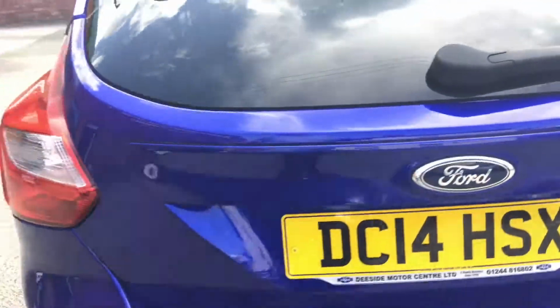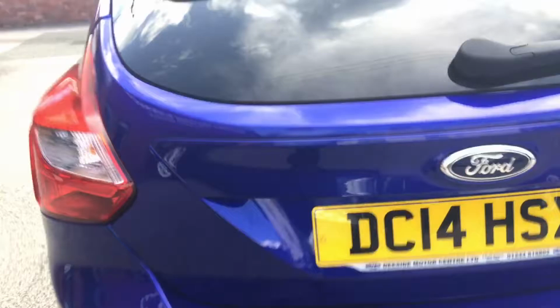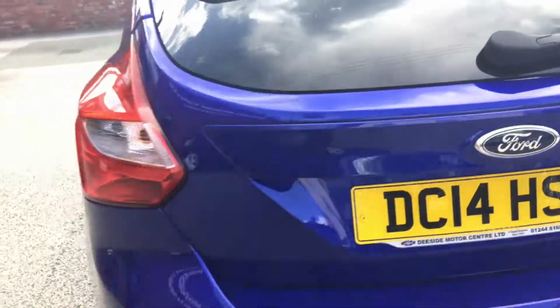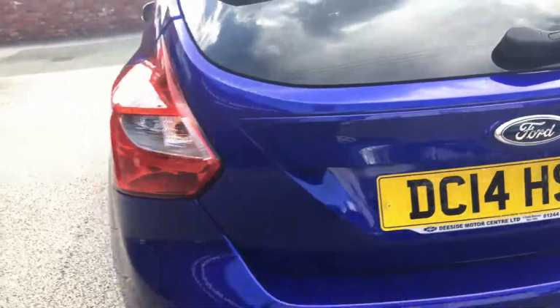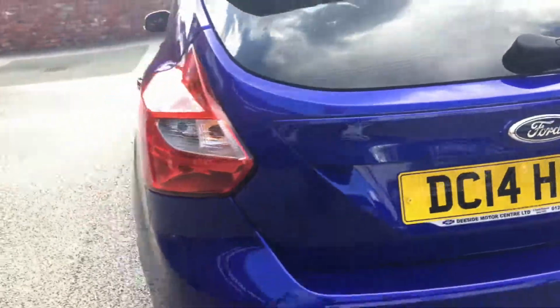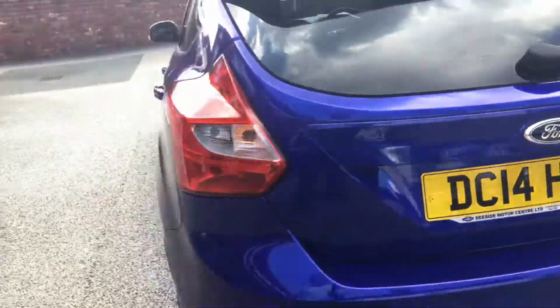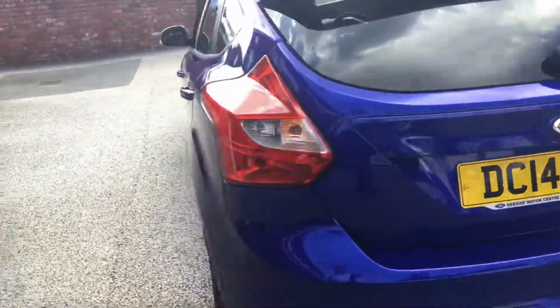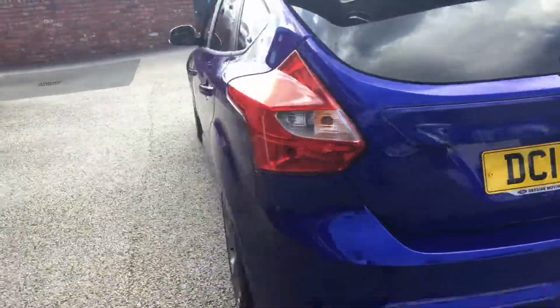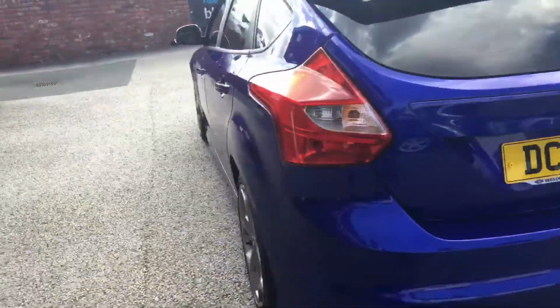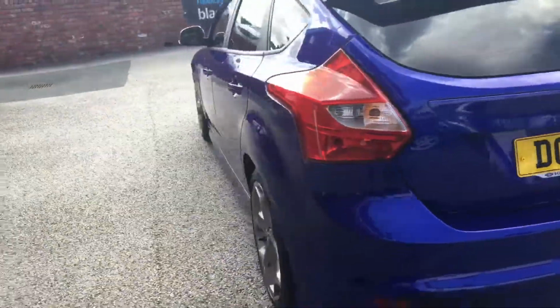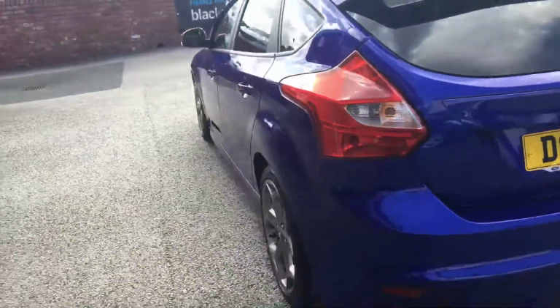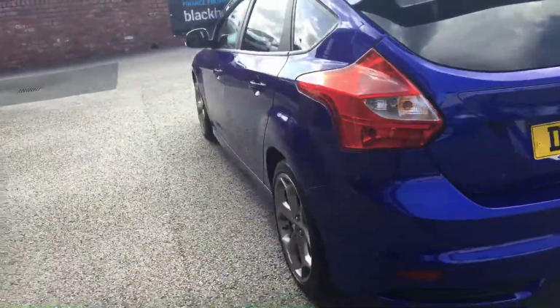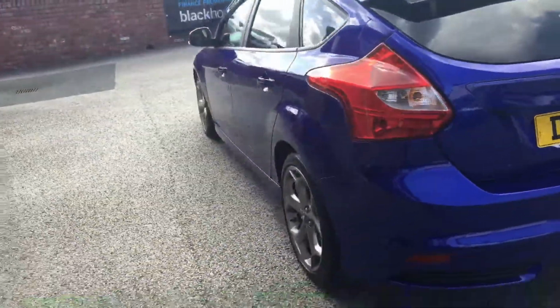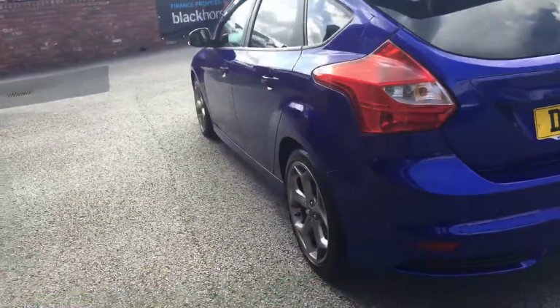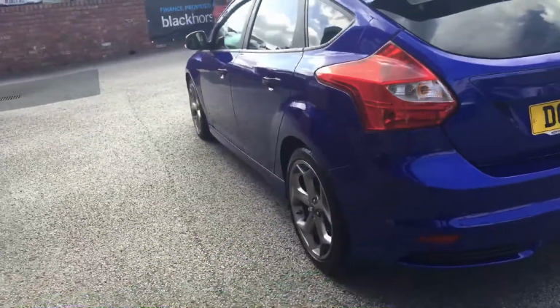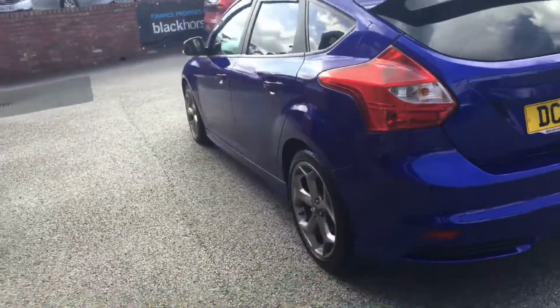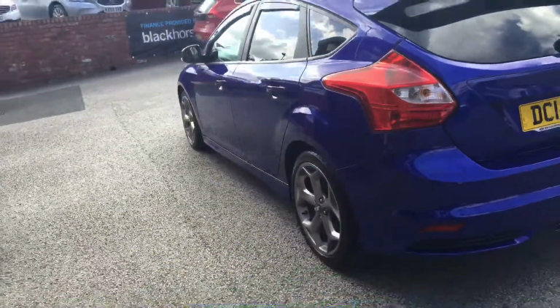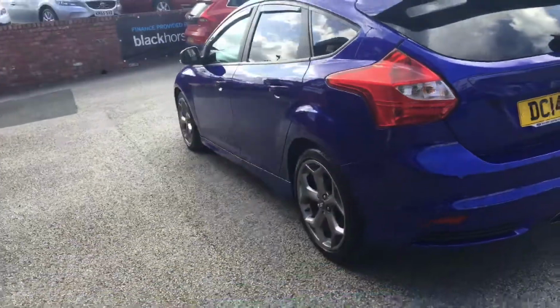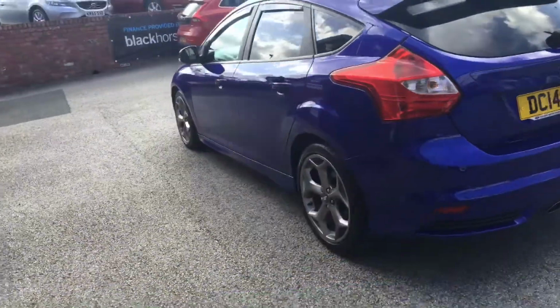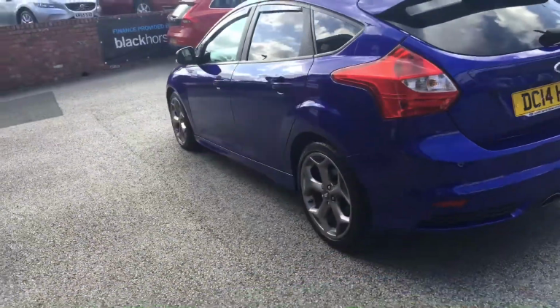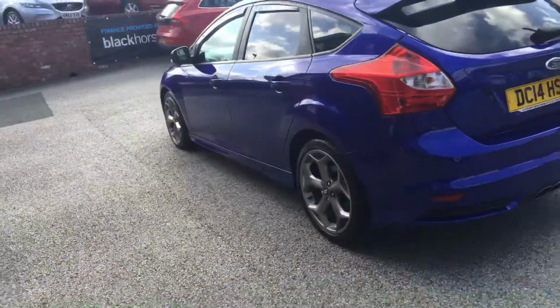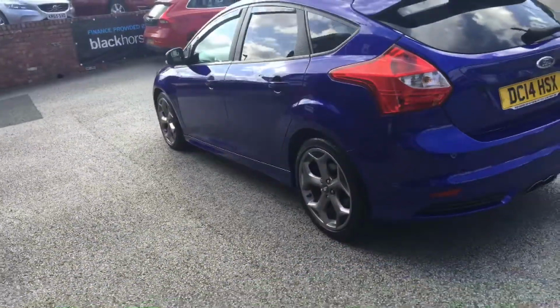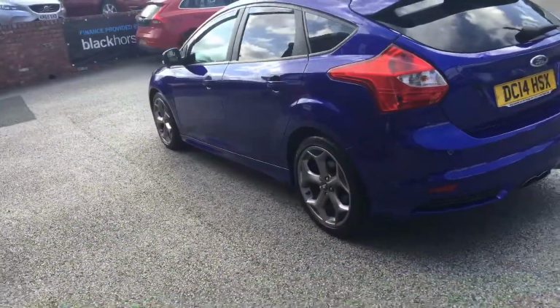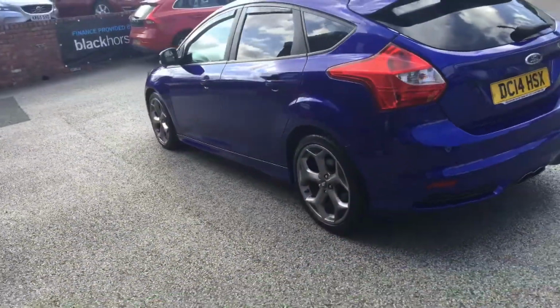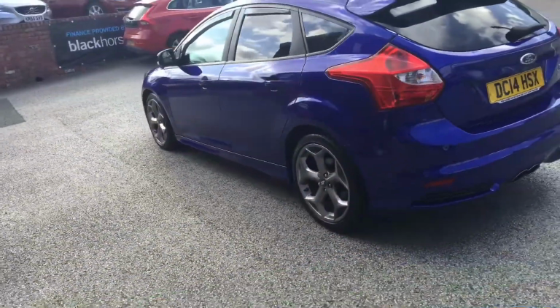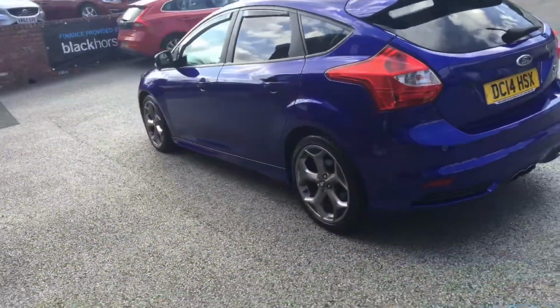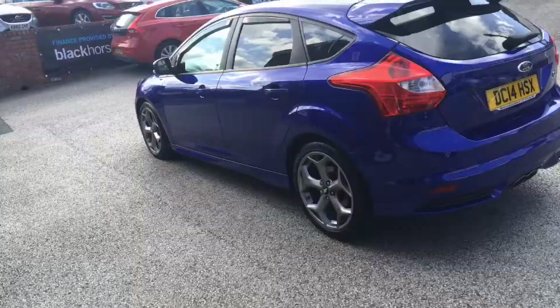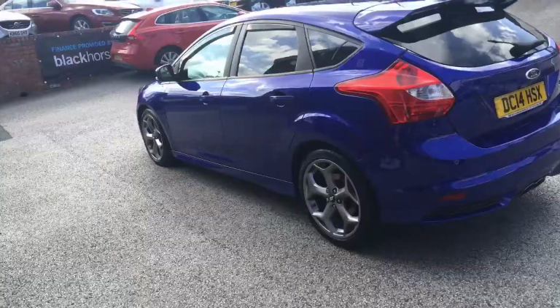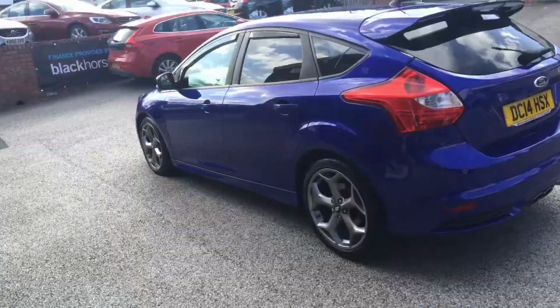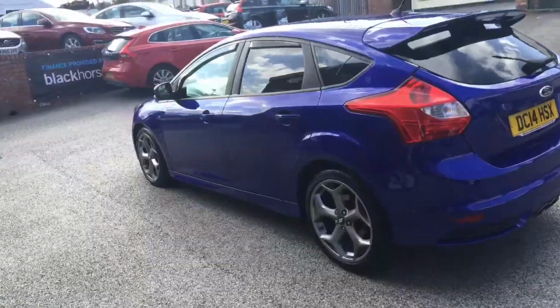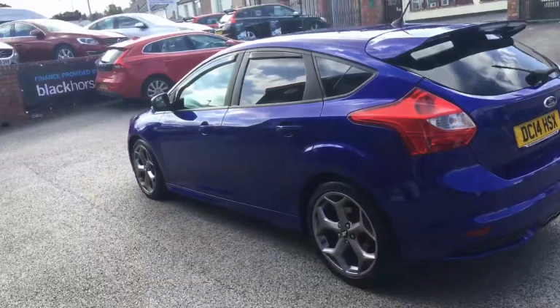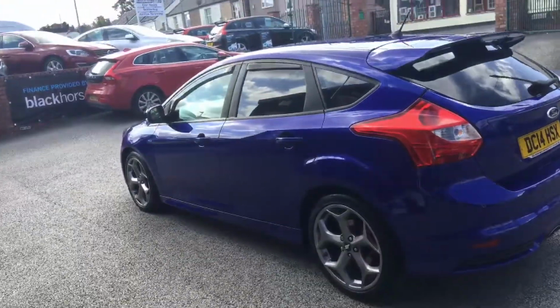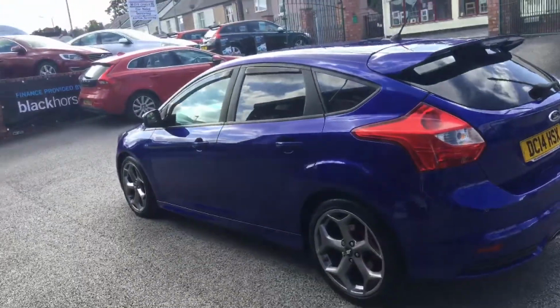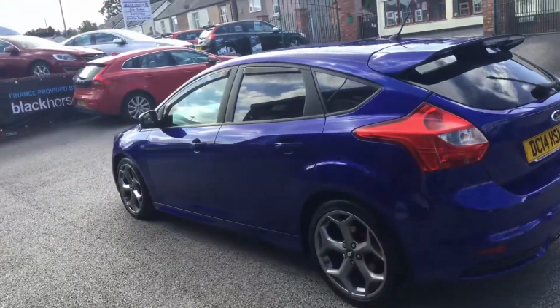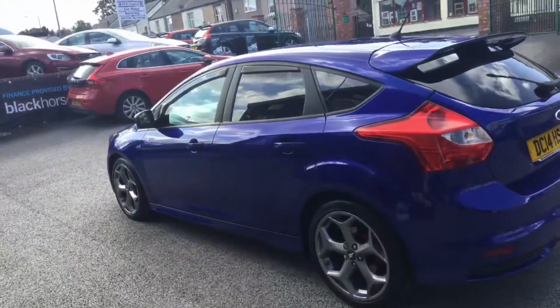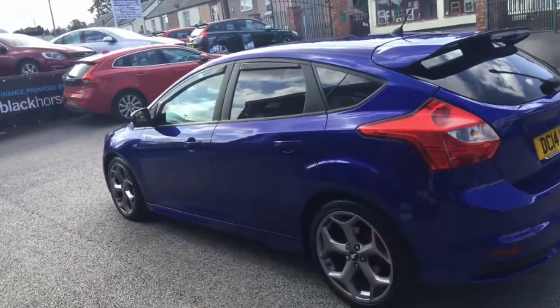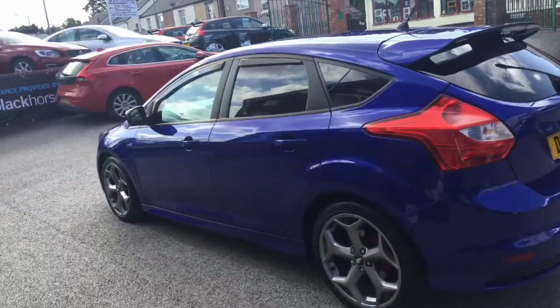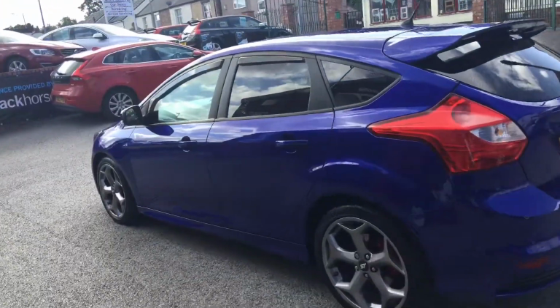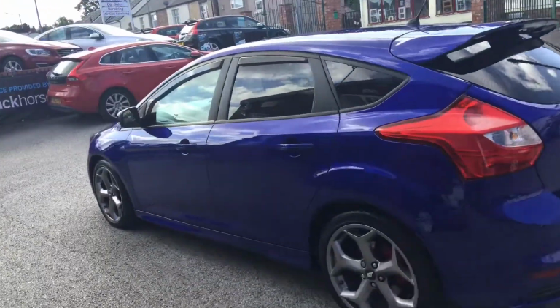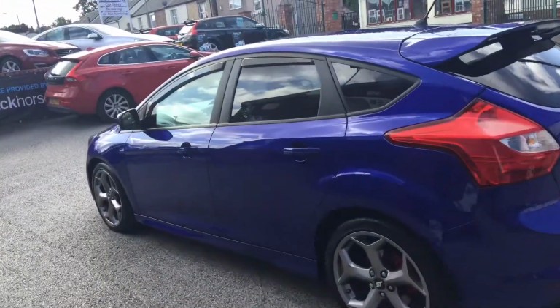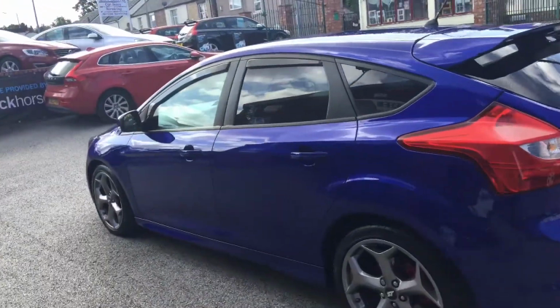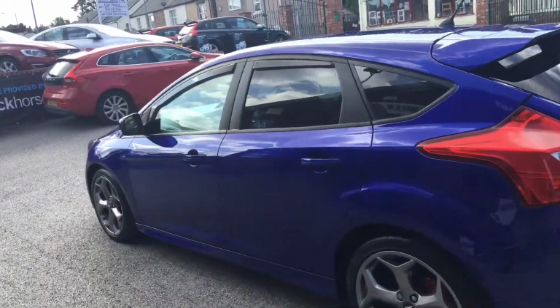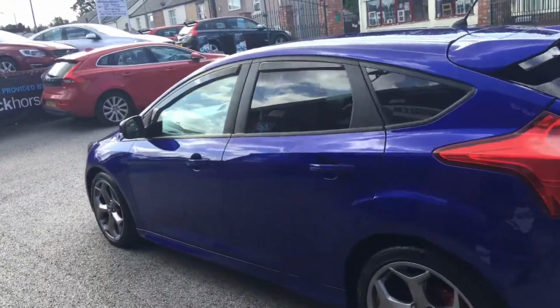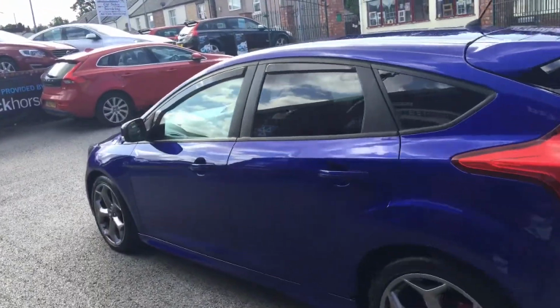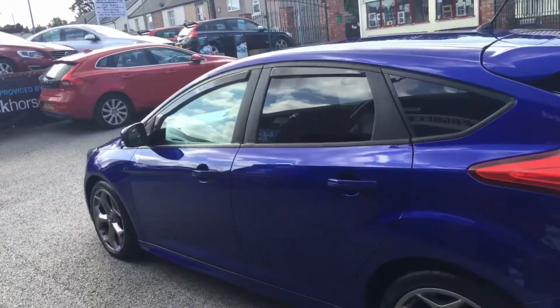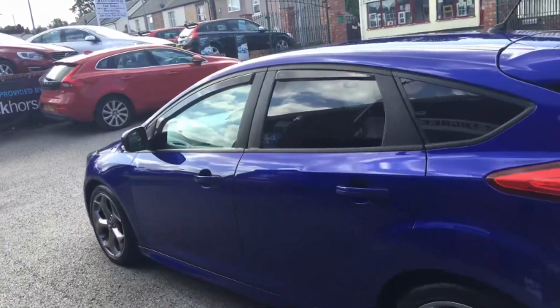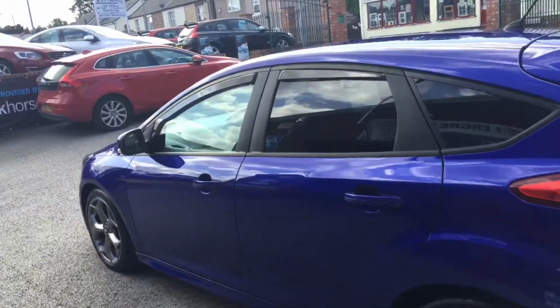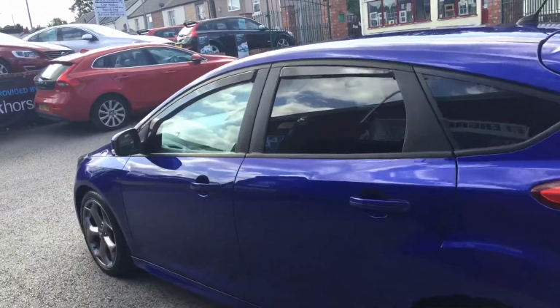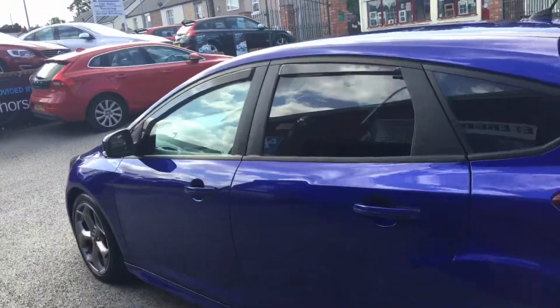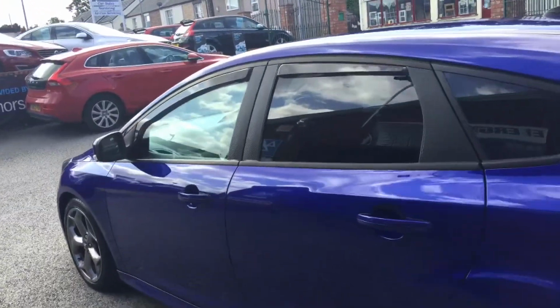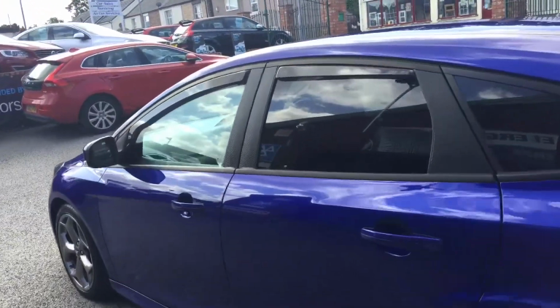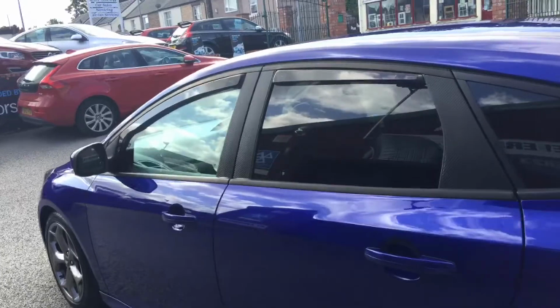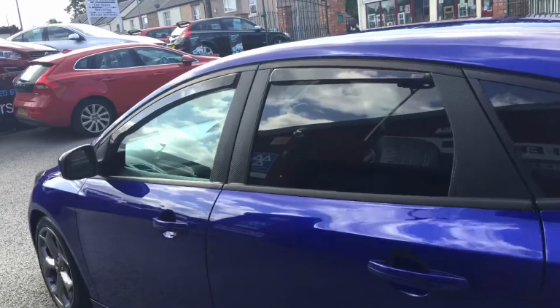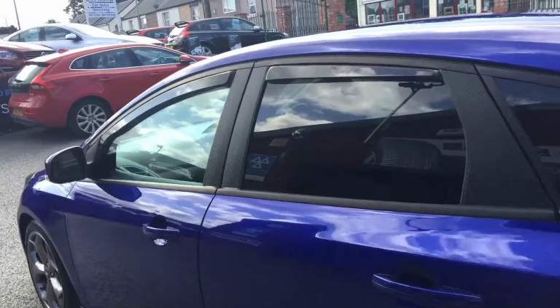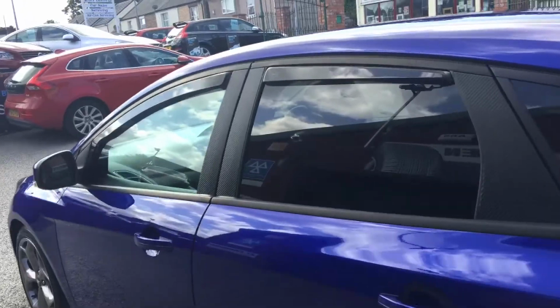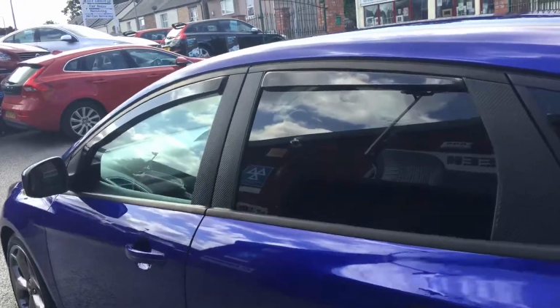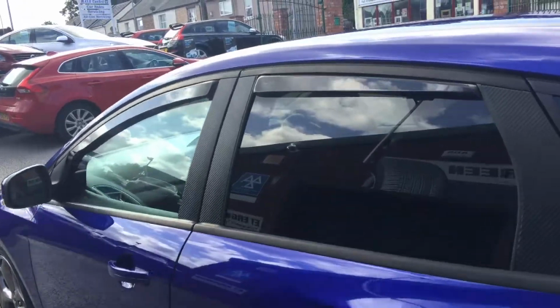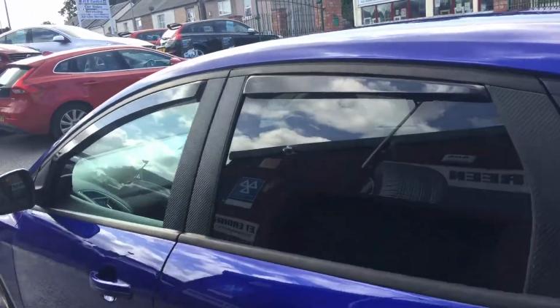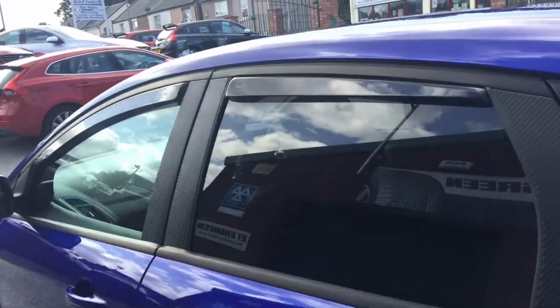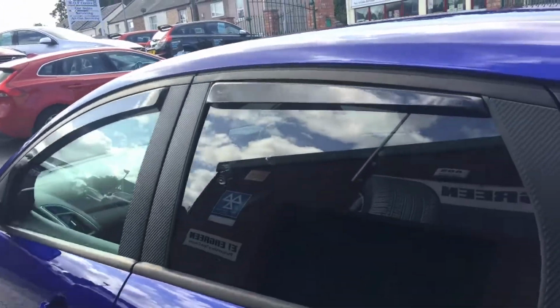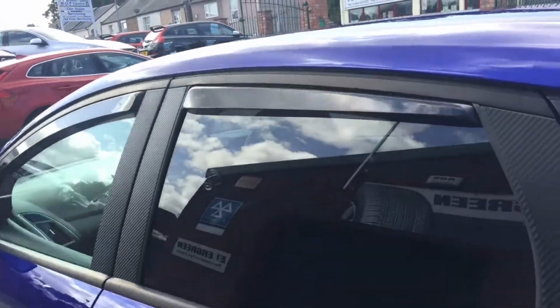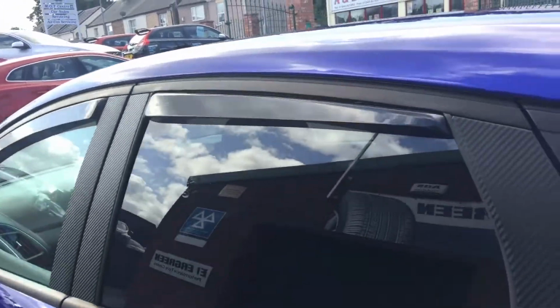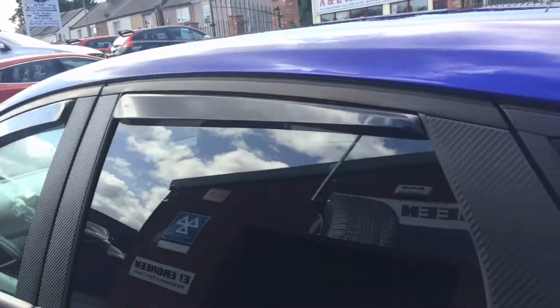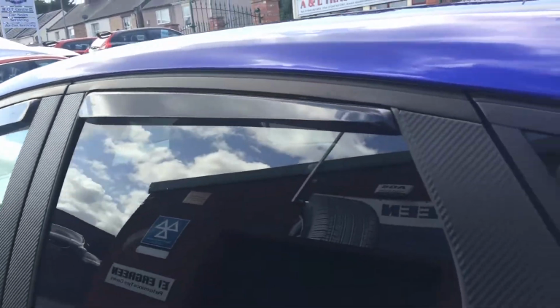The colour of the car is lovely. It will come with a new MOT and be fully inspected through our workshop.